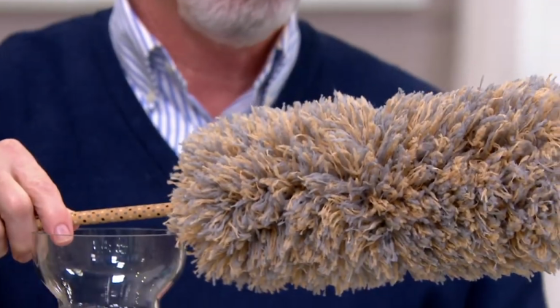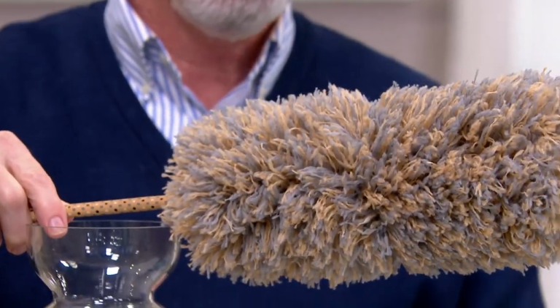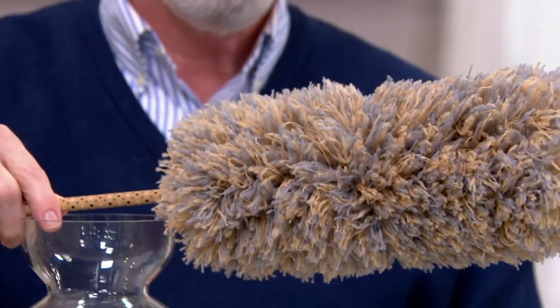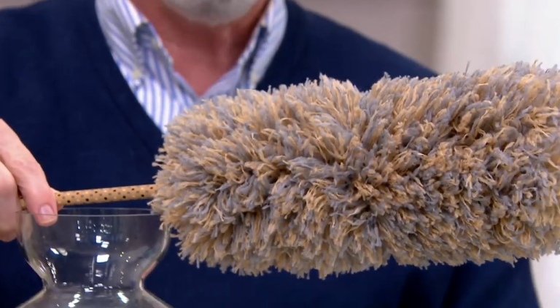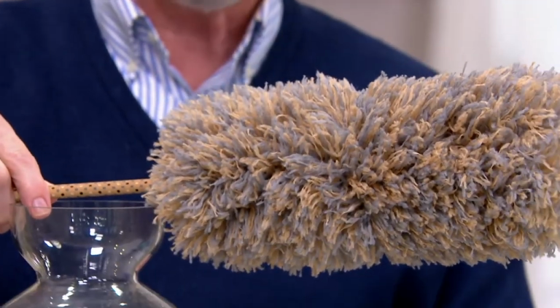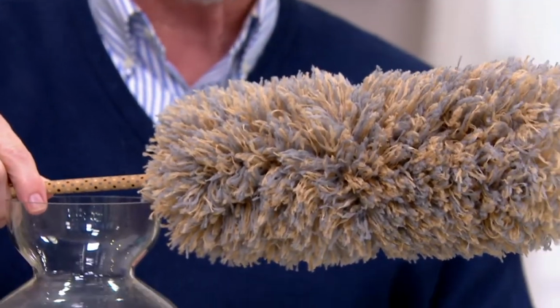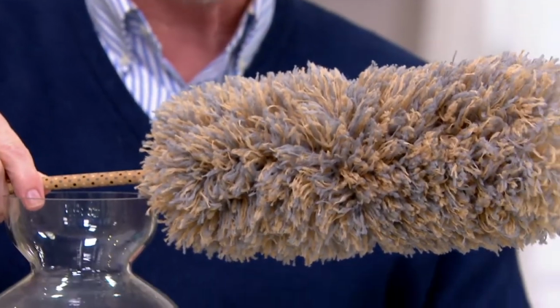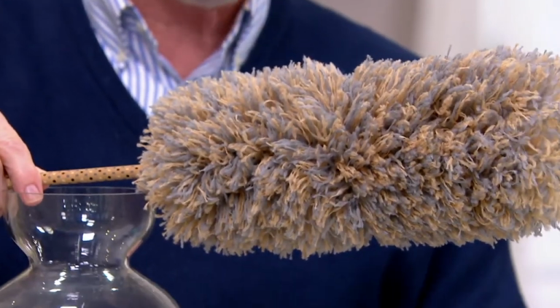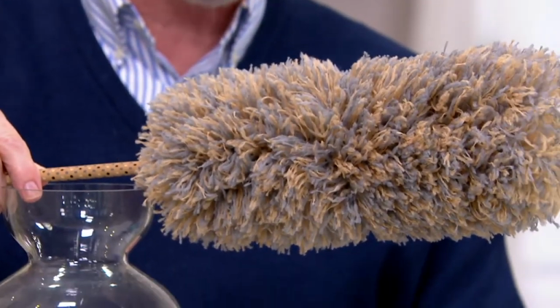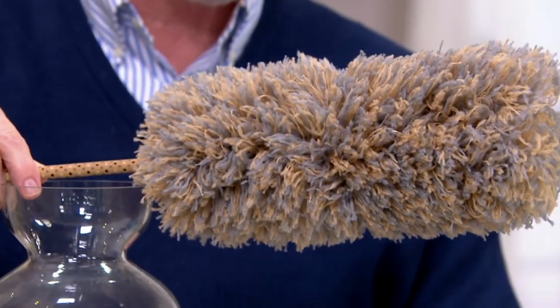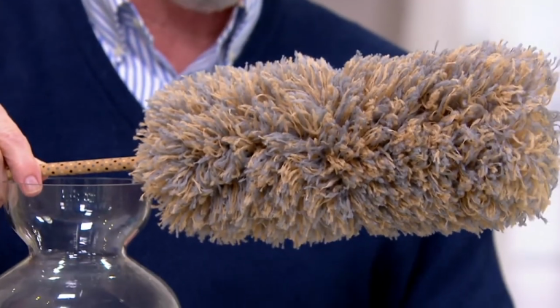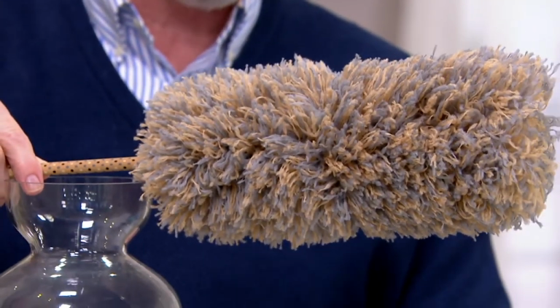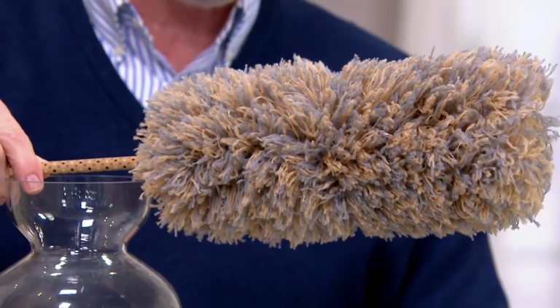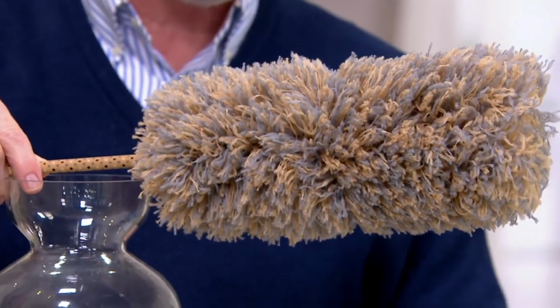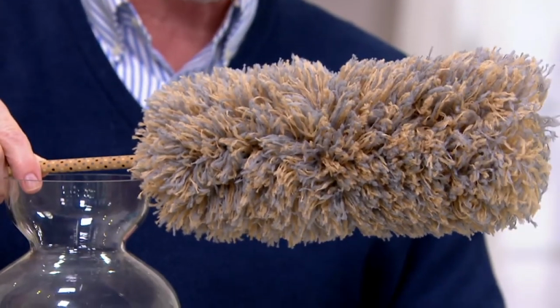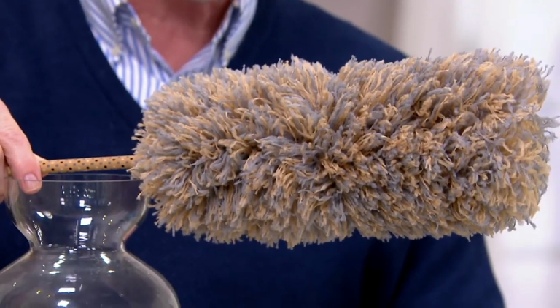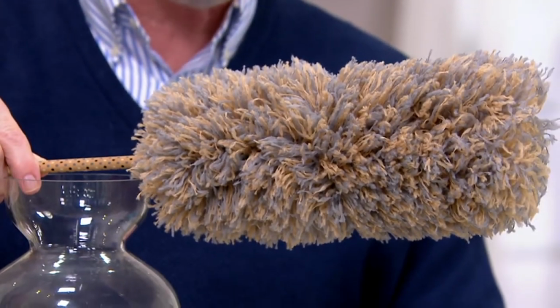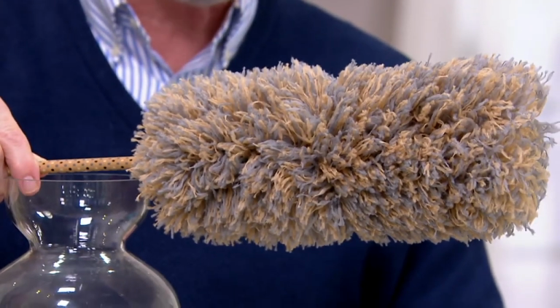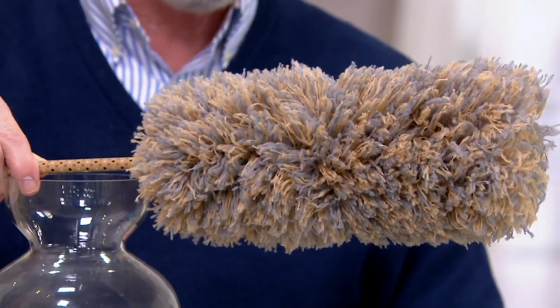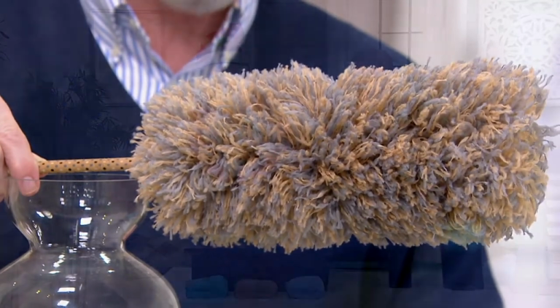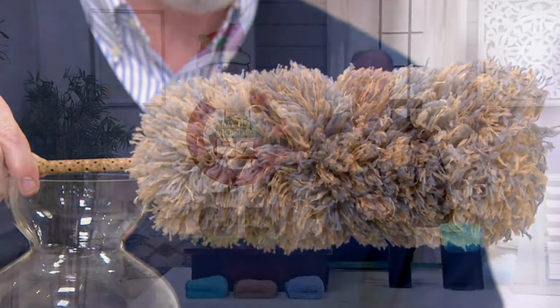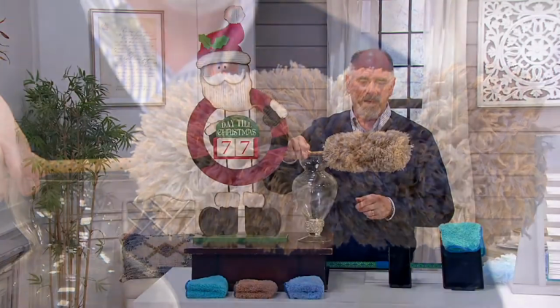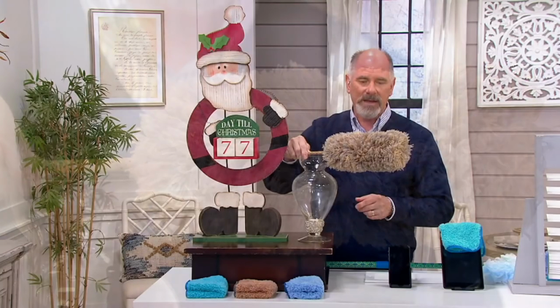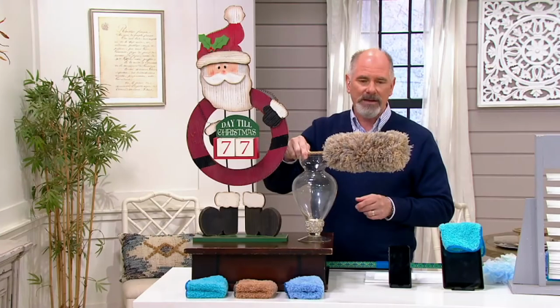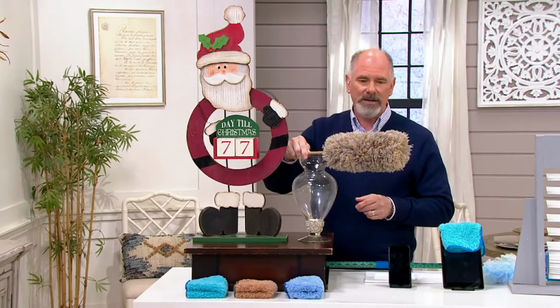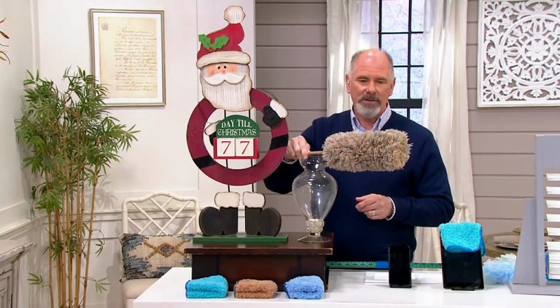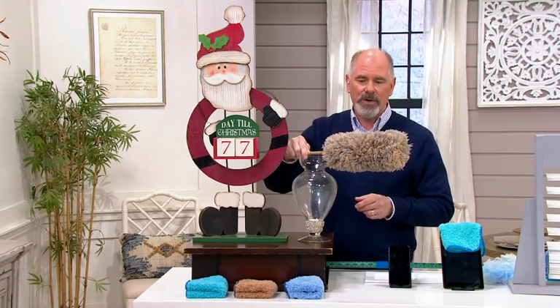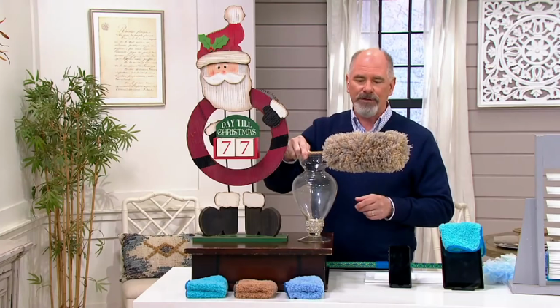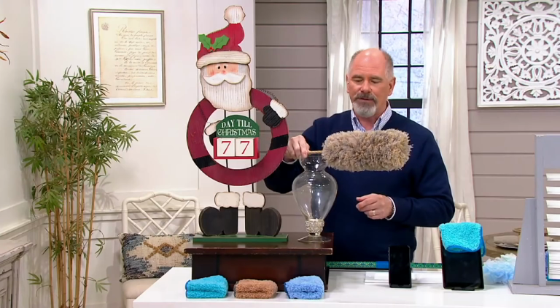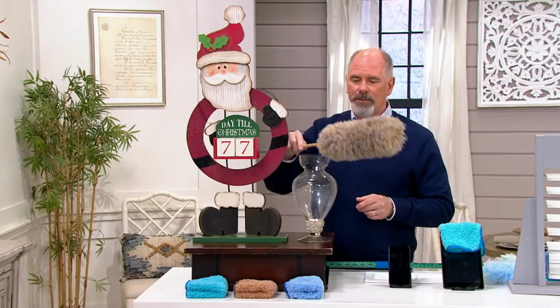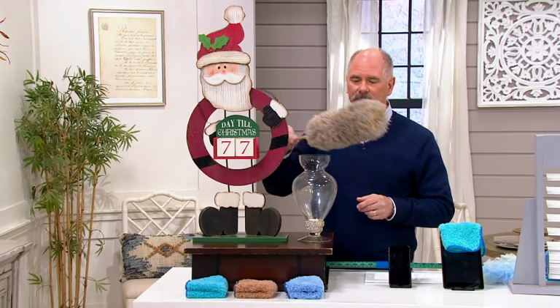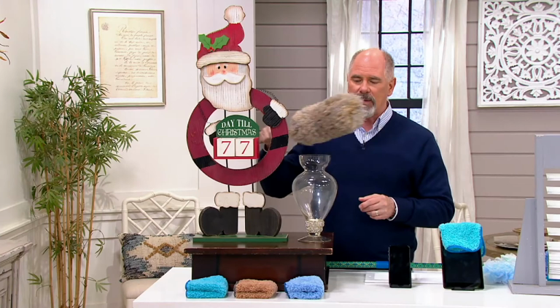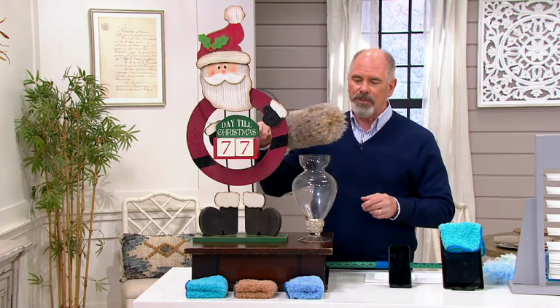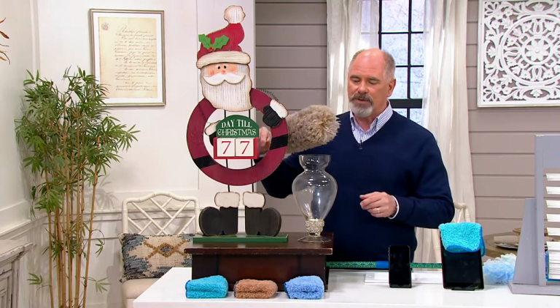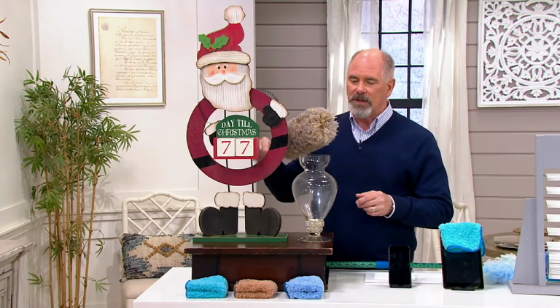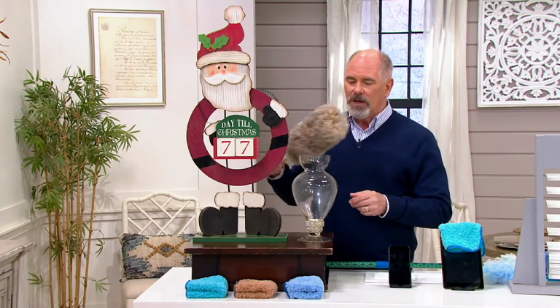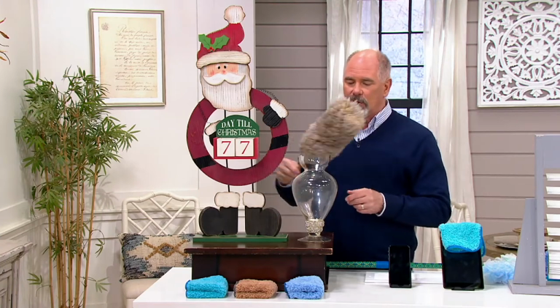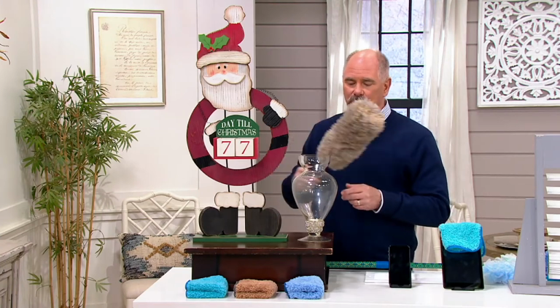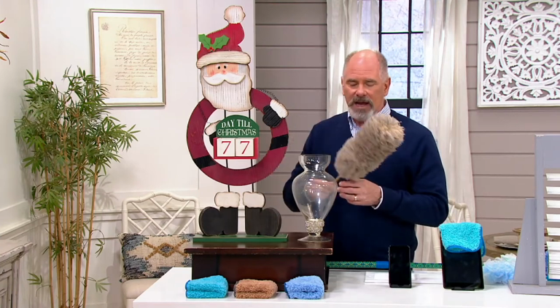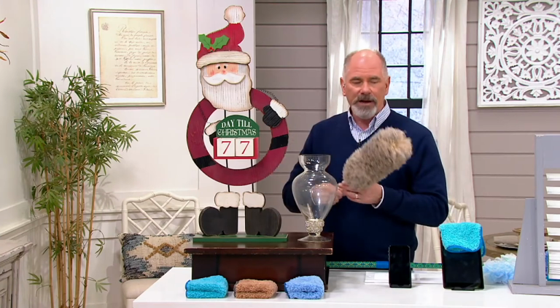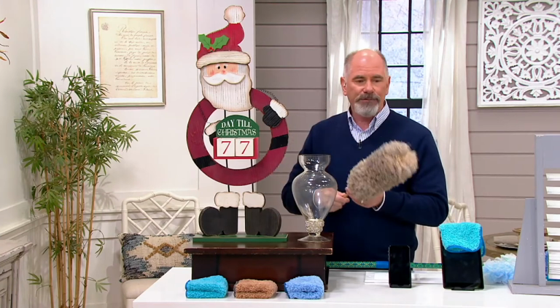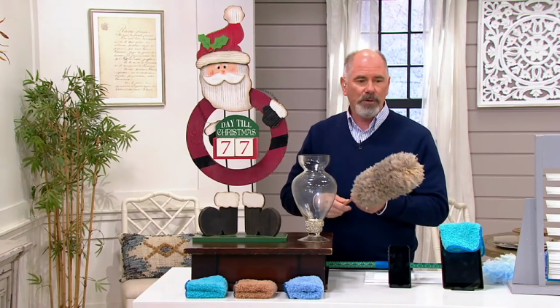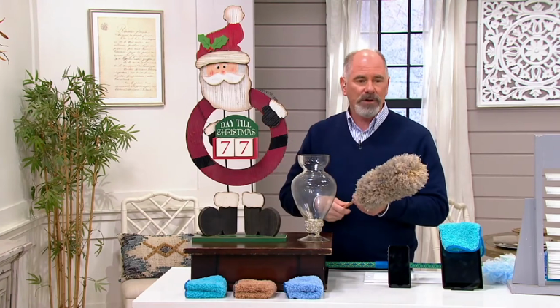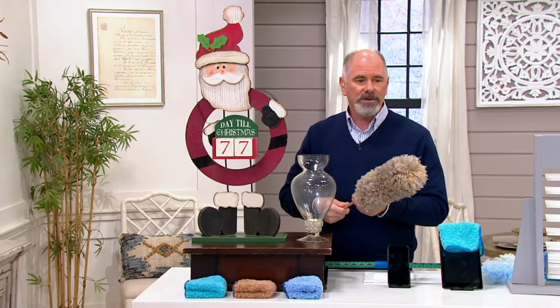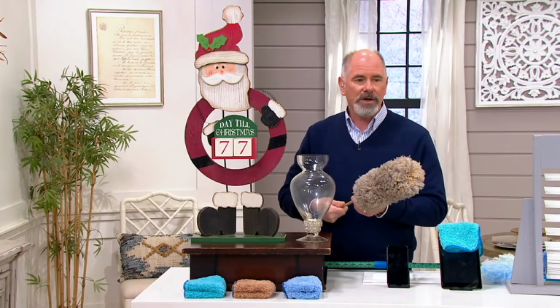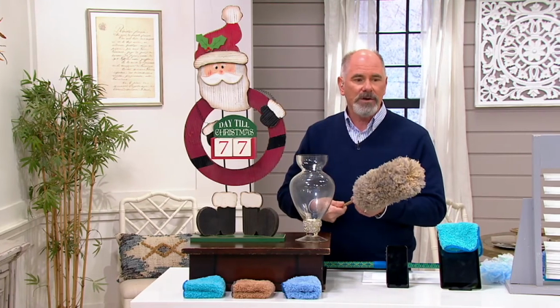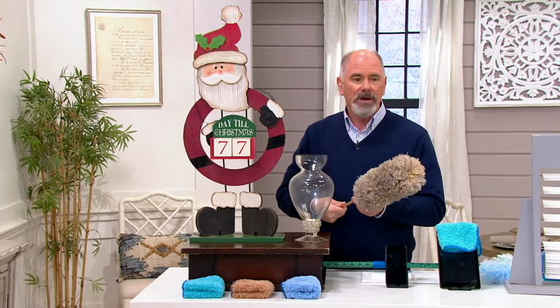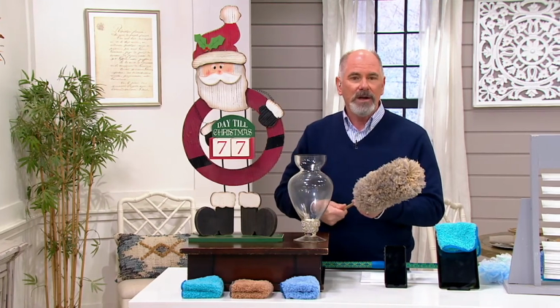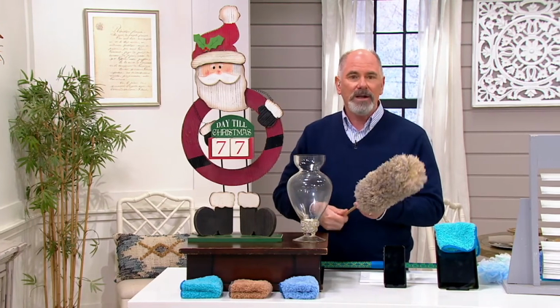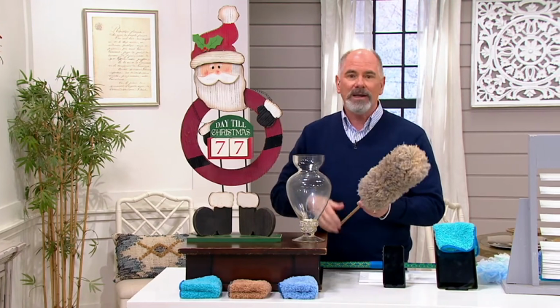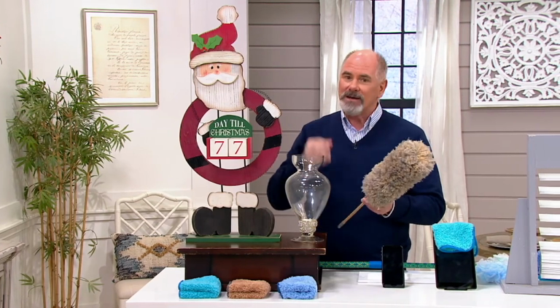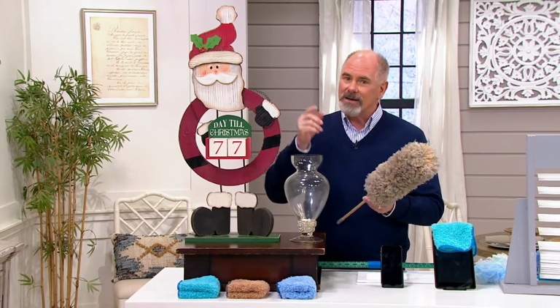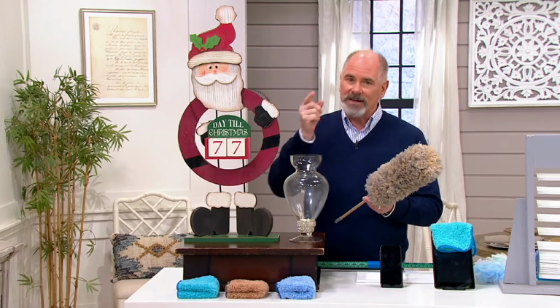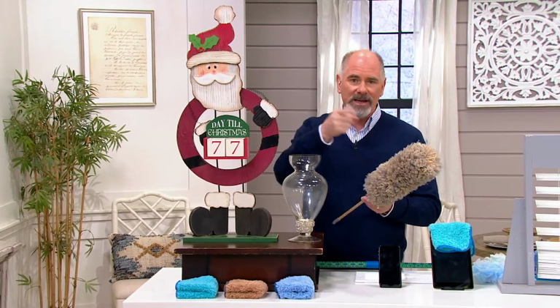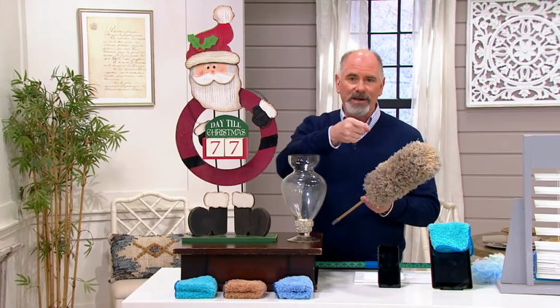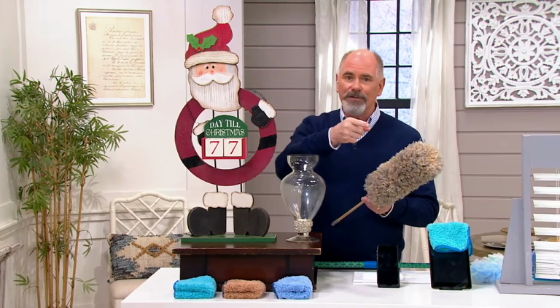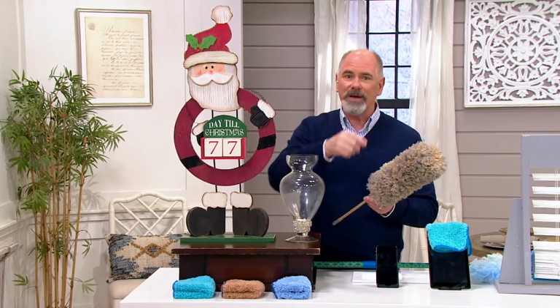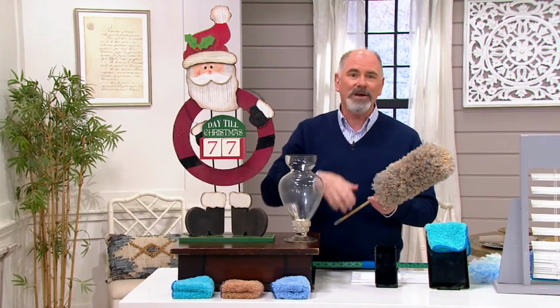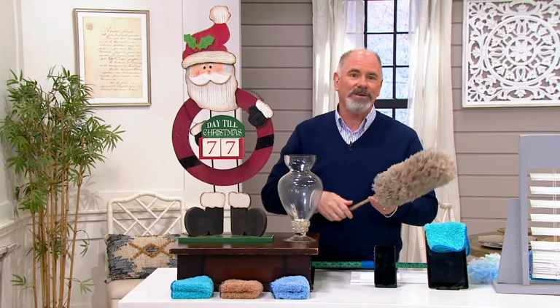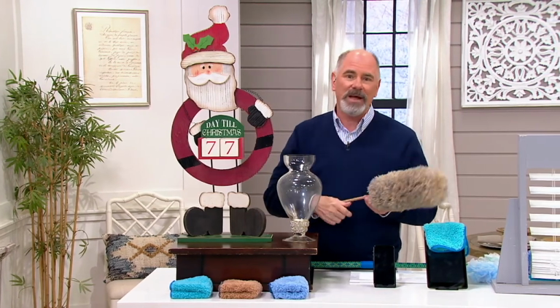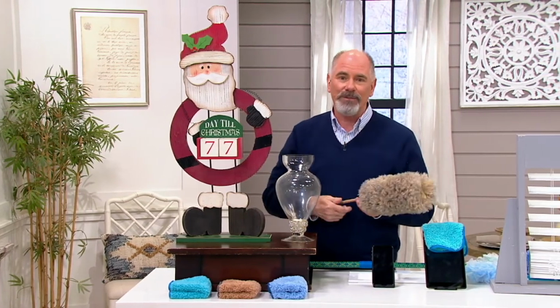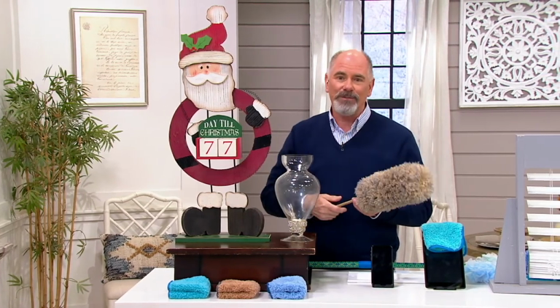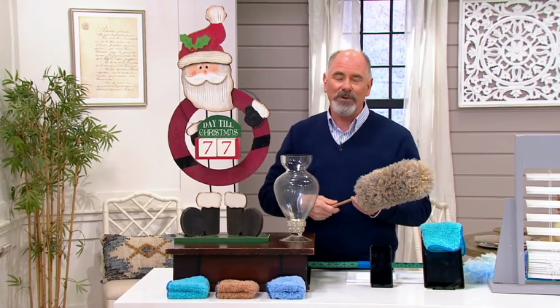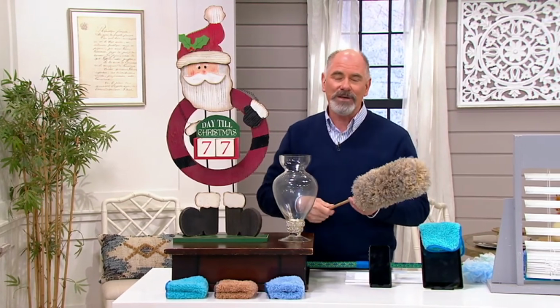We've got a video that Chris Campanelli, one of the family members, created for us. So let's take you to the videotape — Chris.